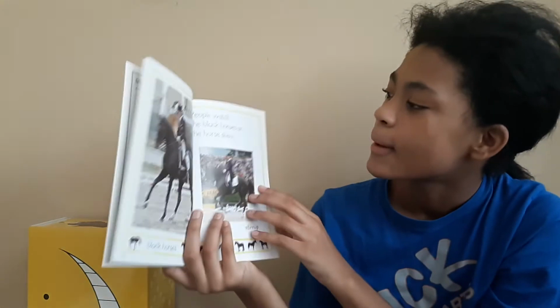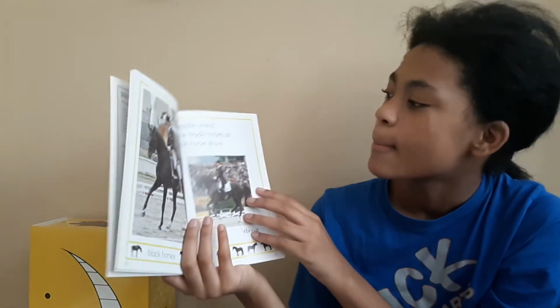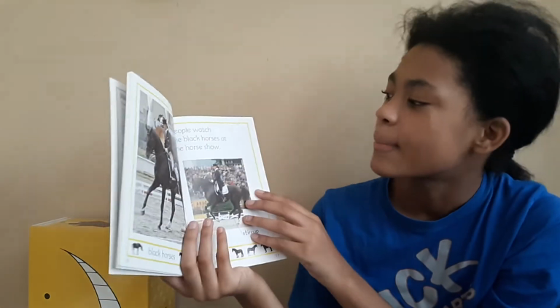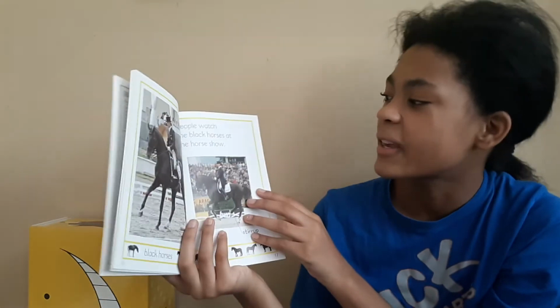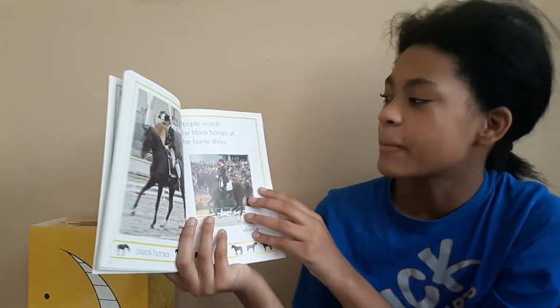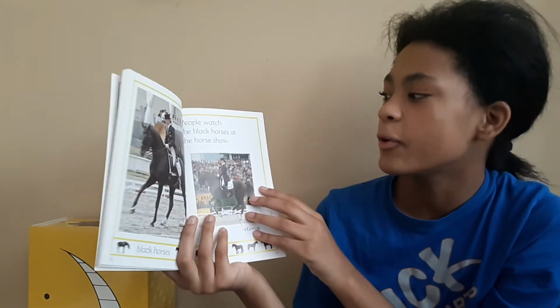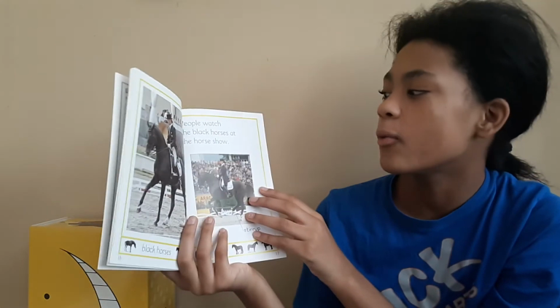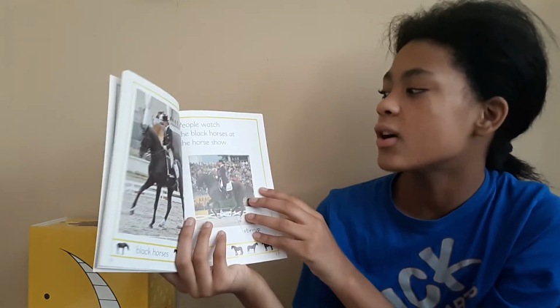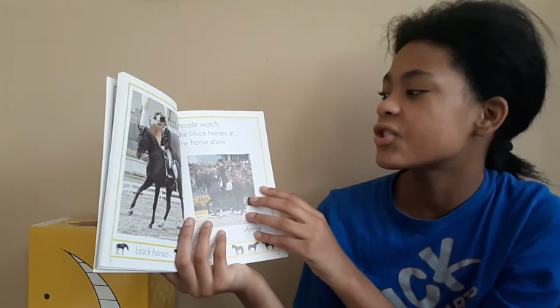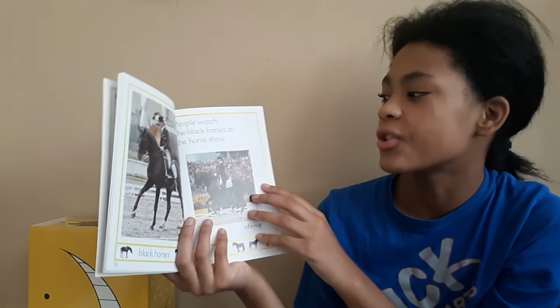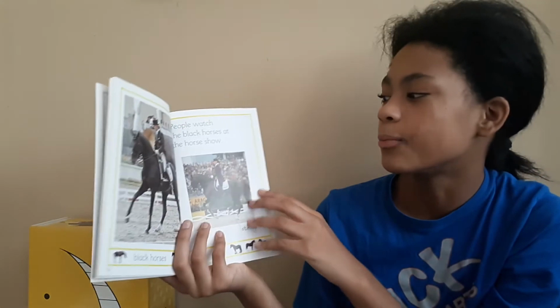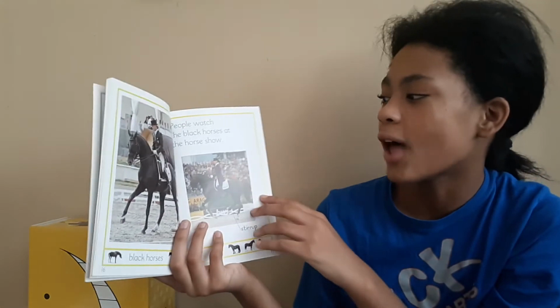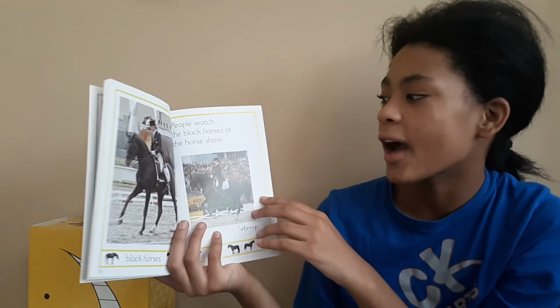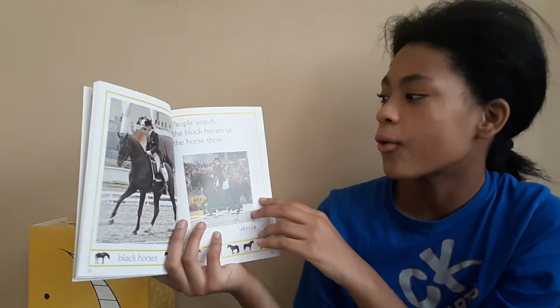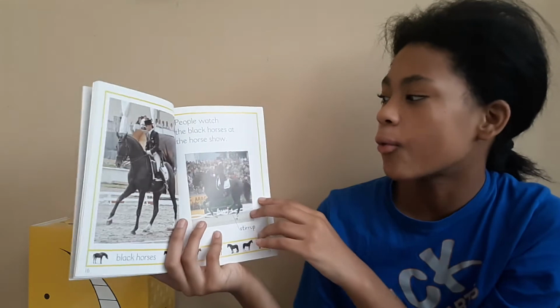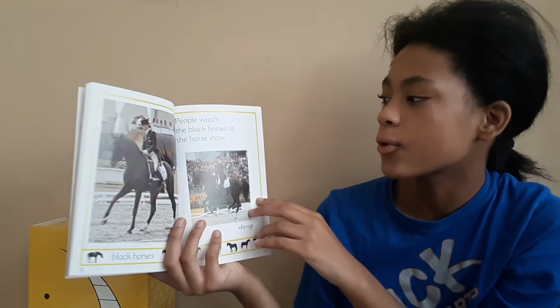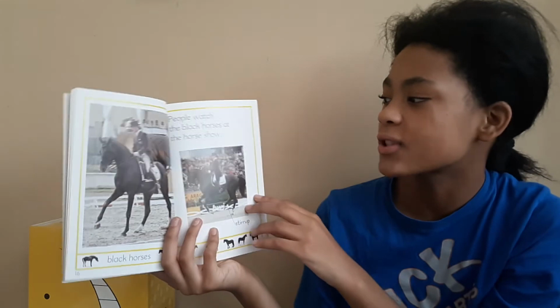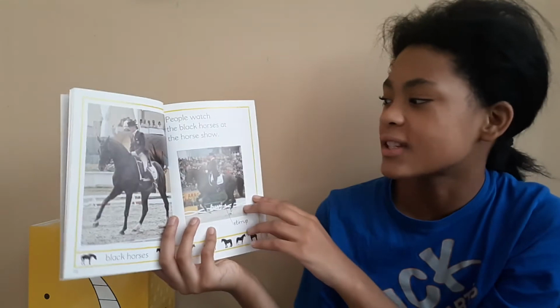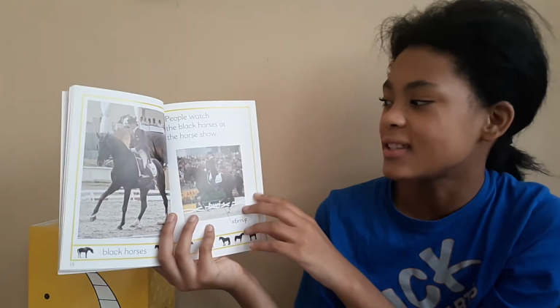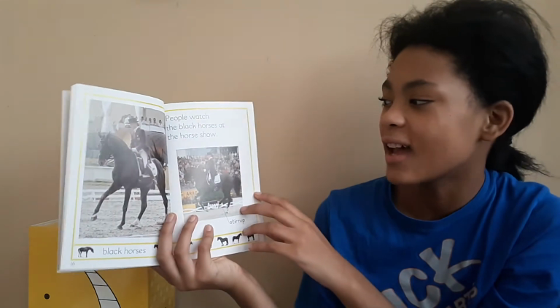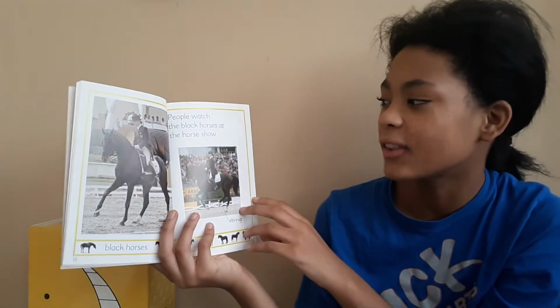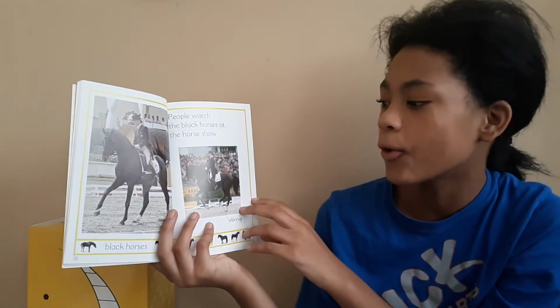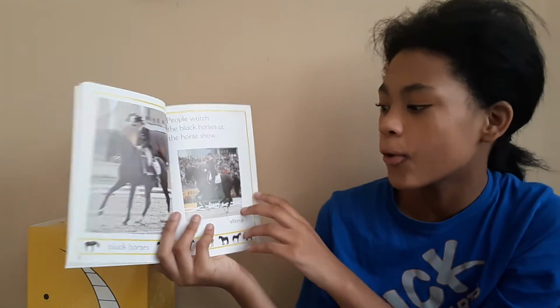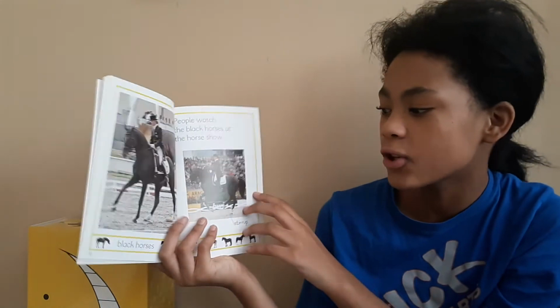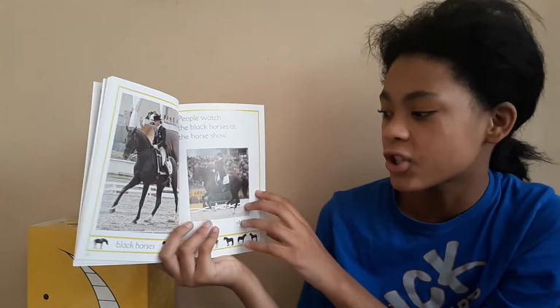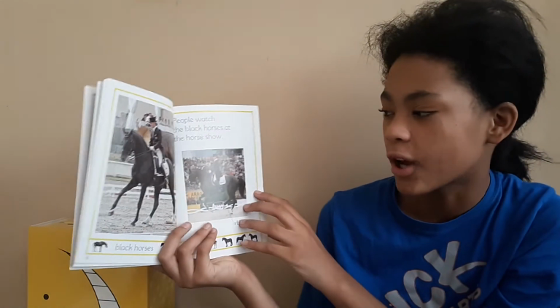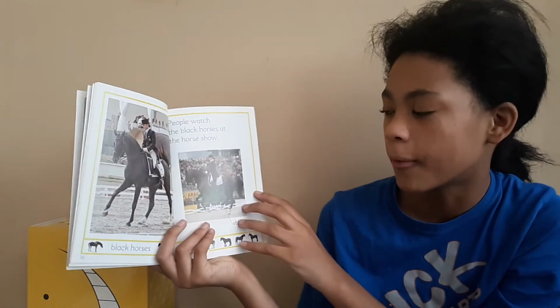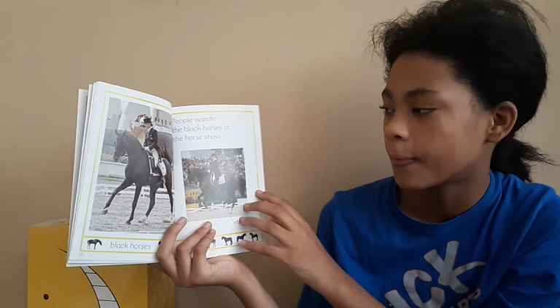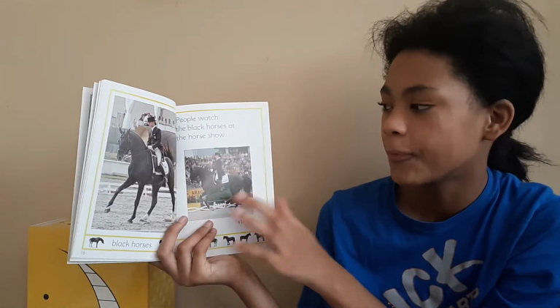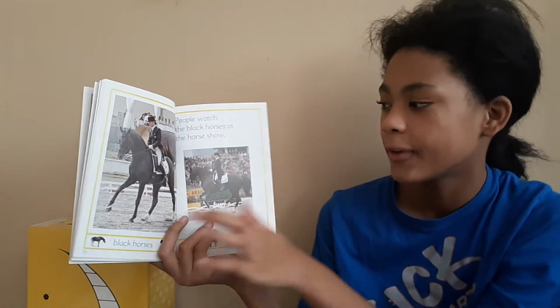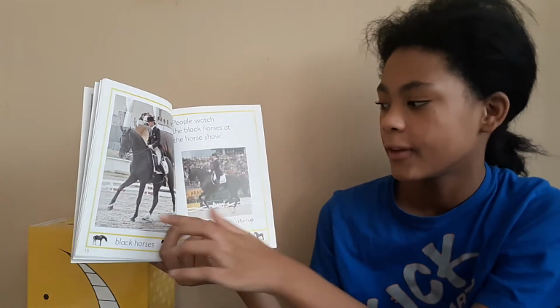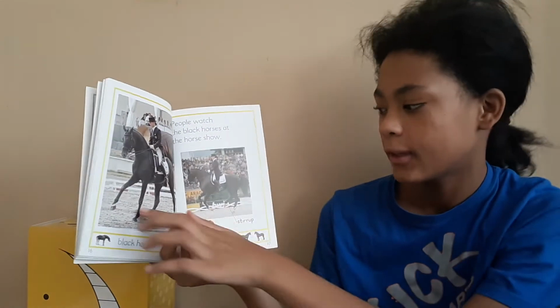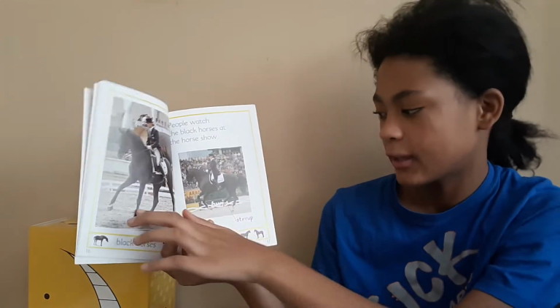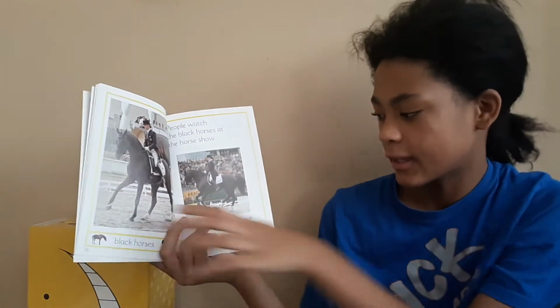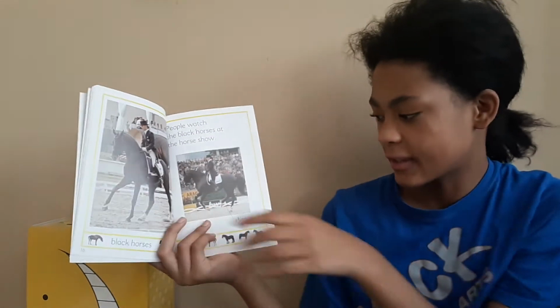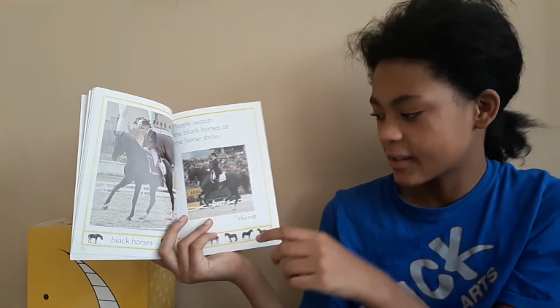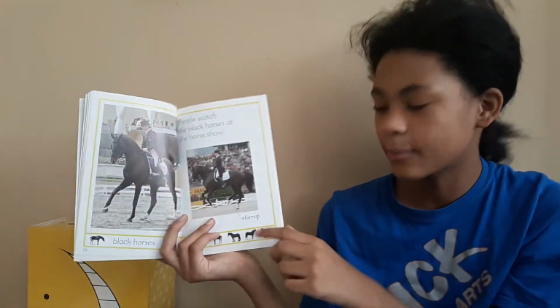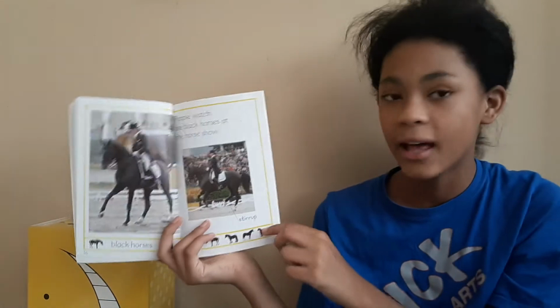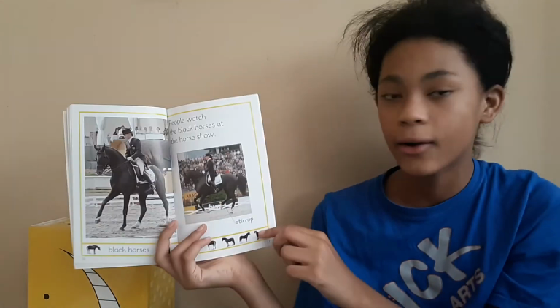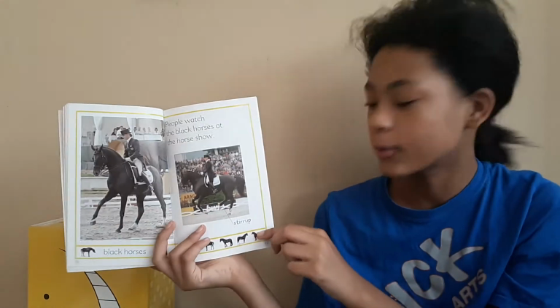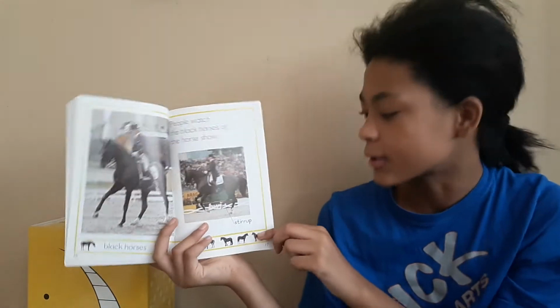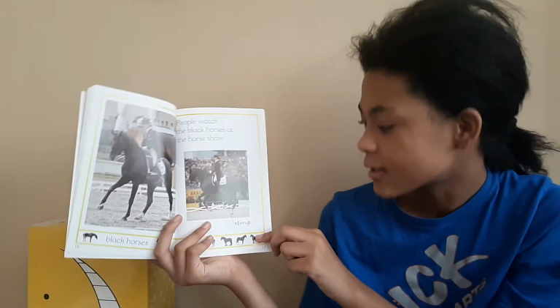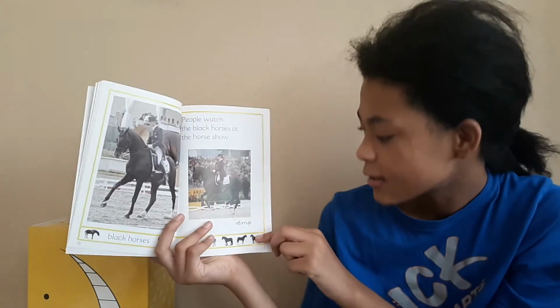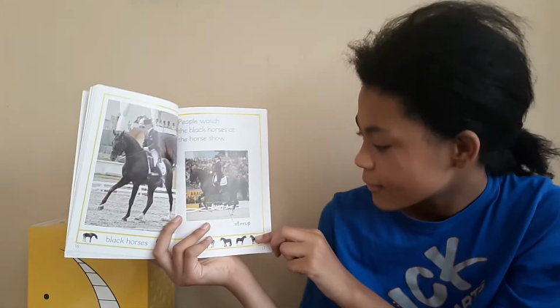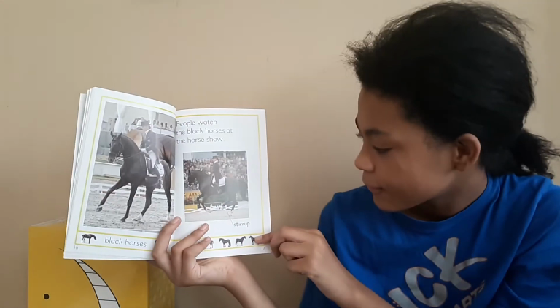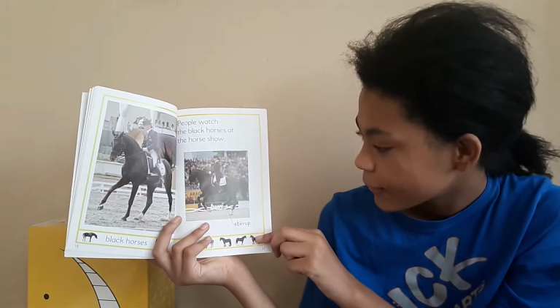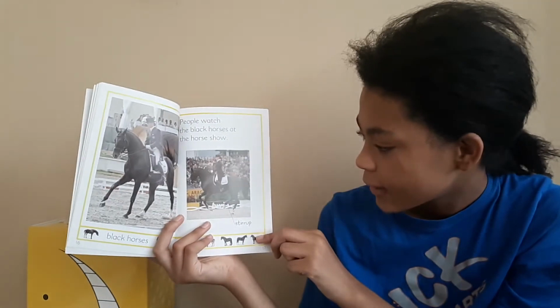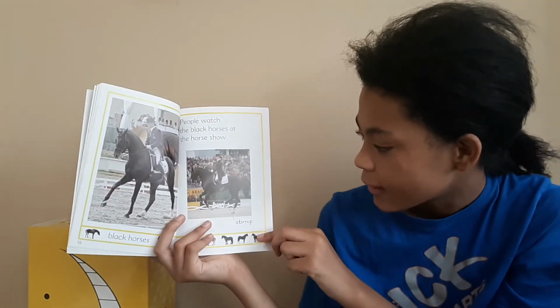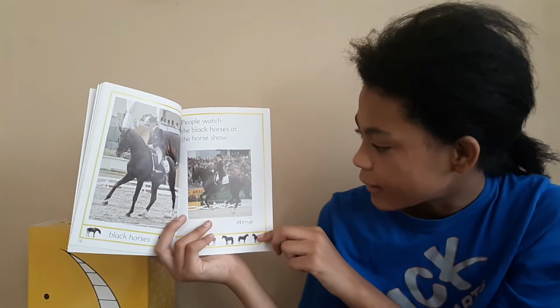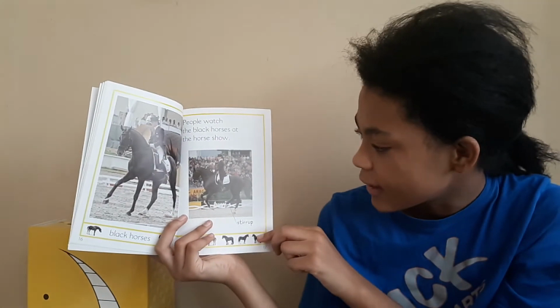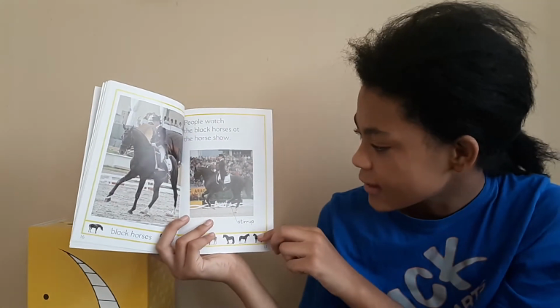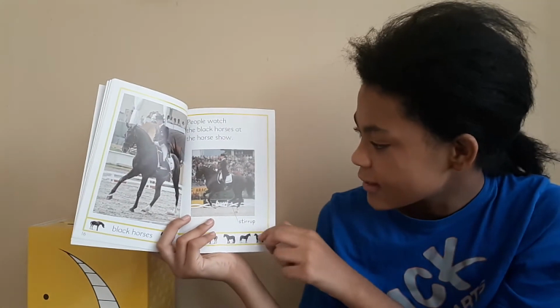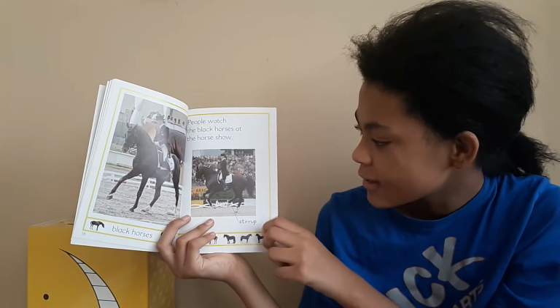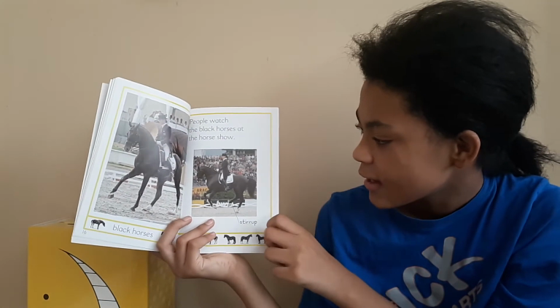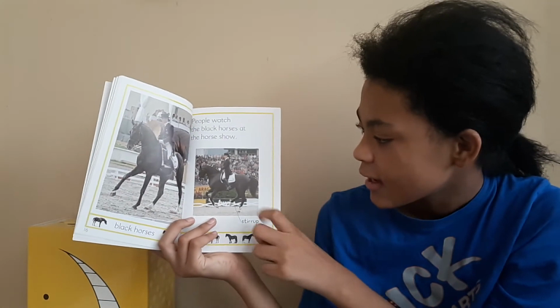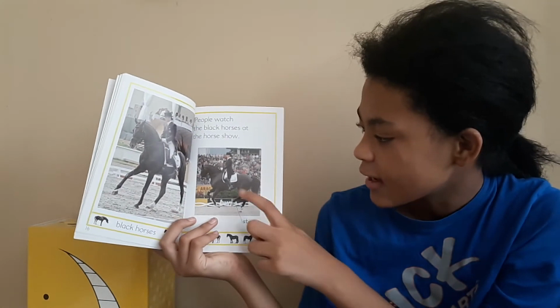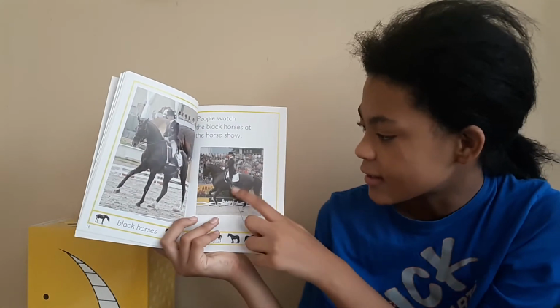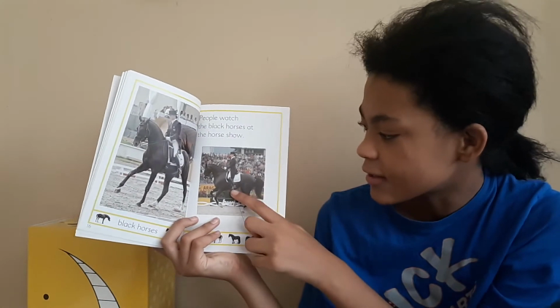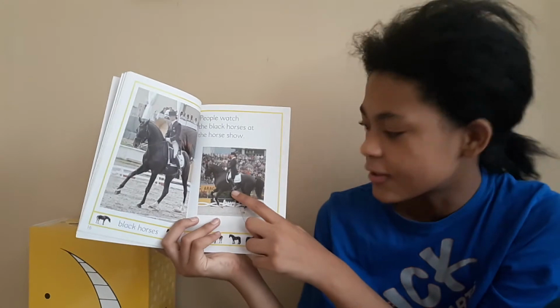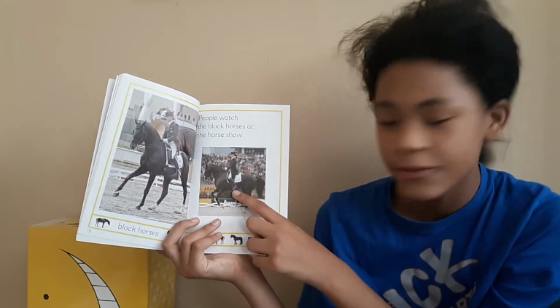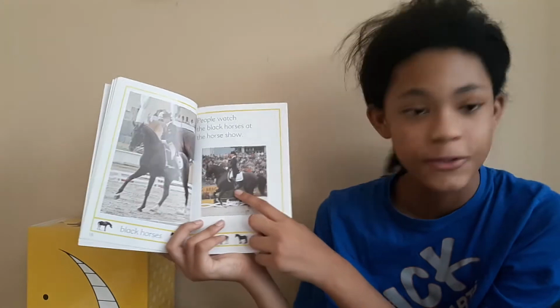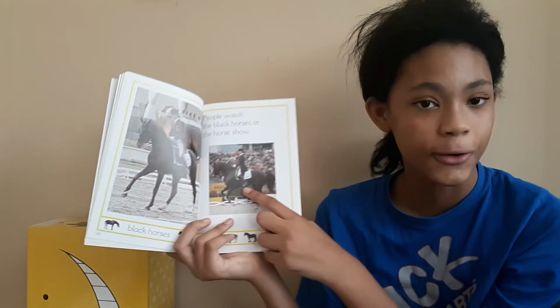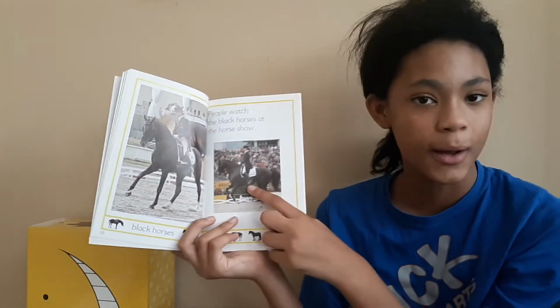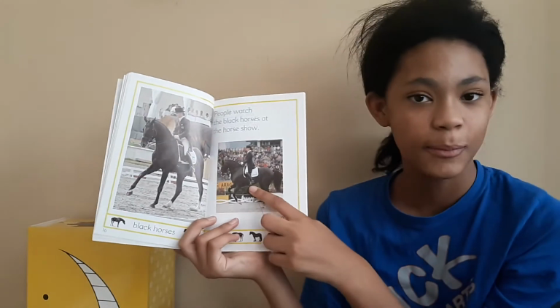People watch the black horses at the horse show. This is a black horse. This is a stirrup.